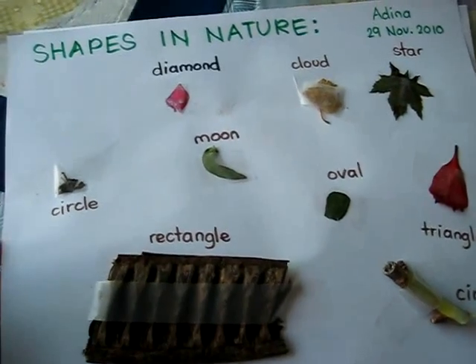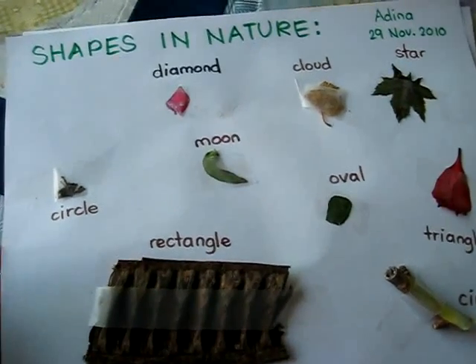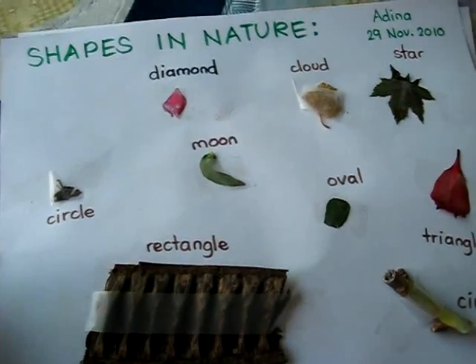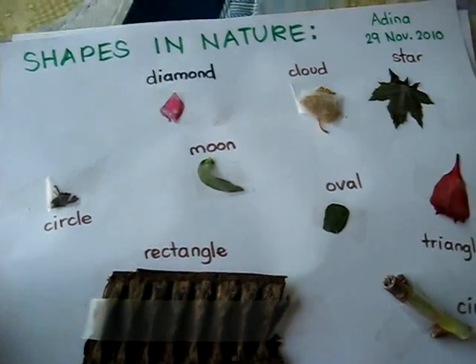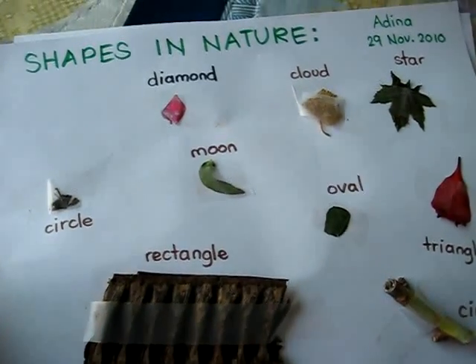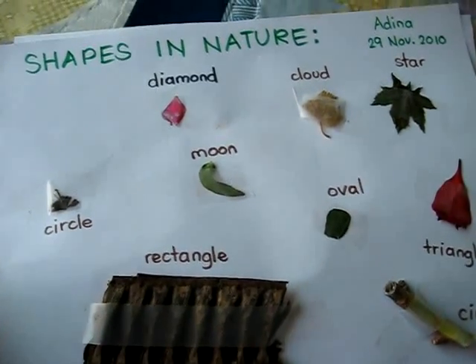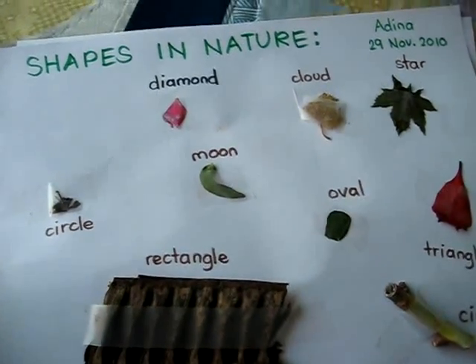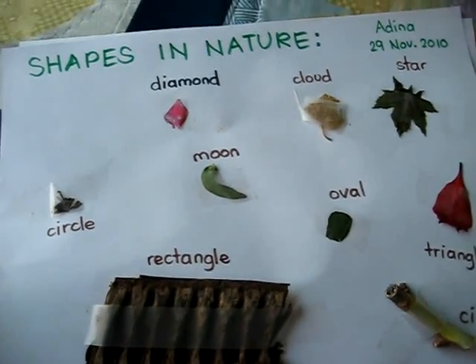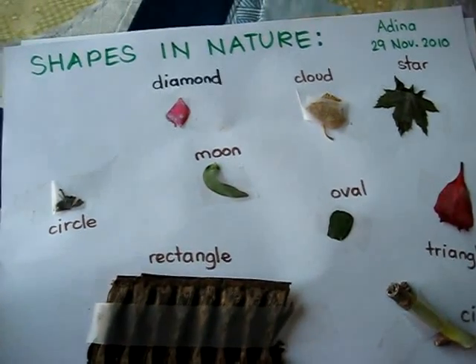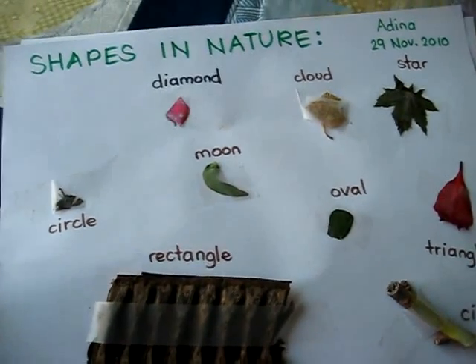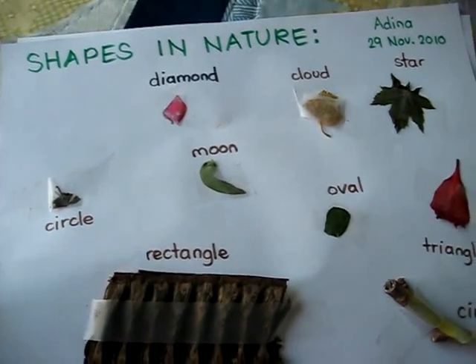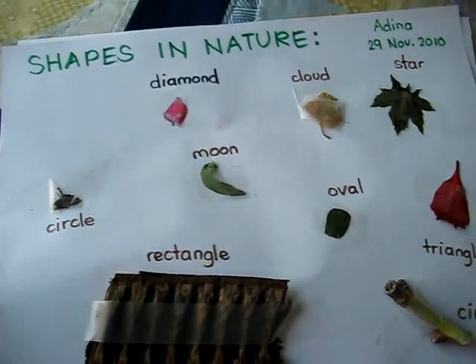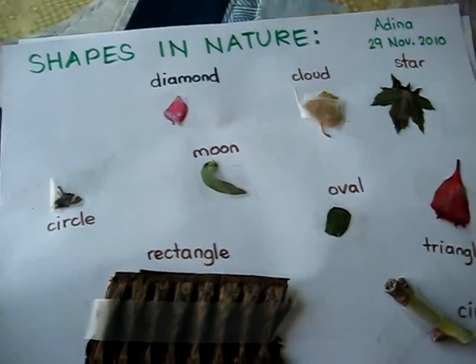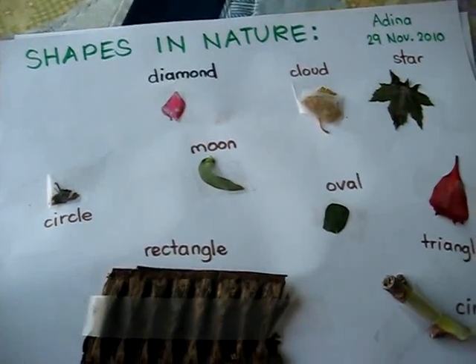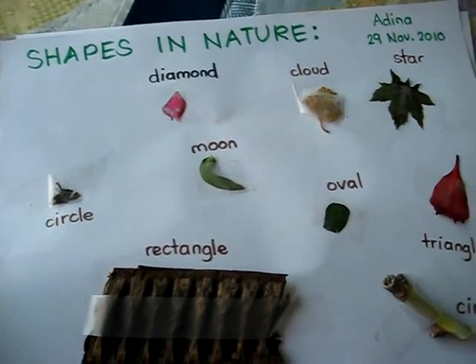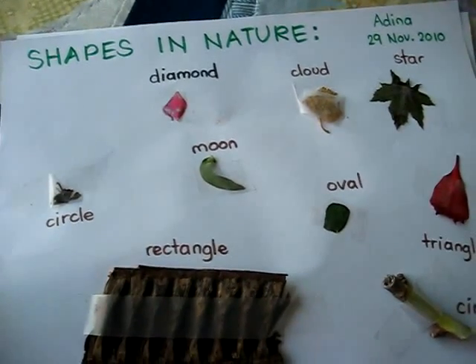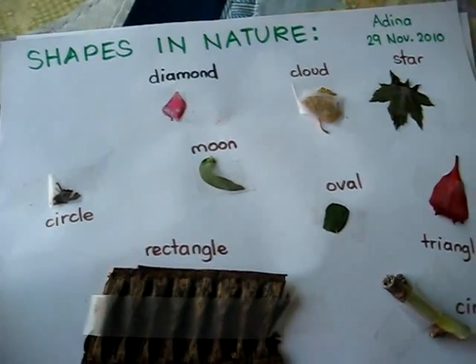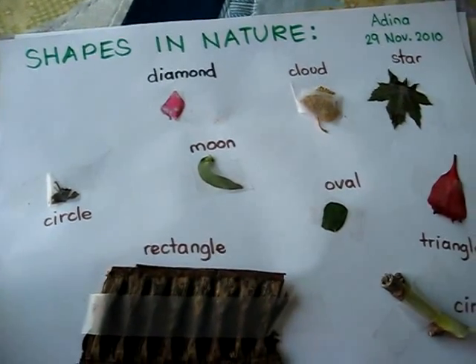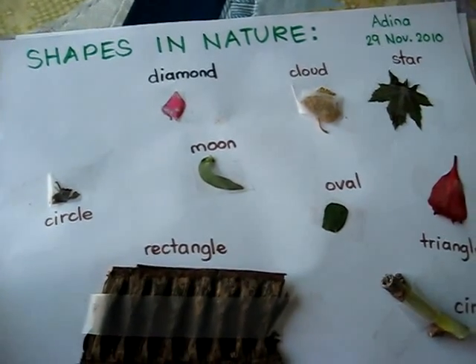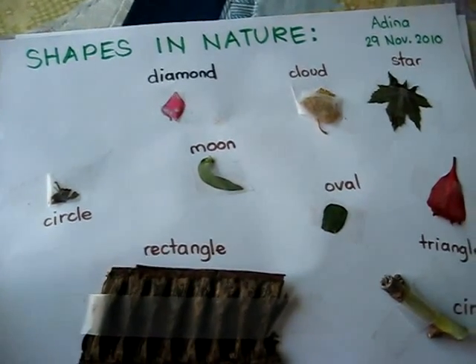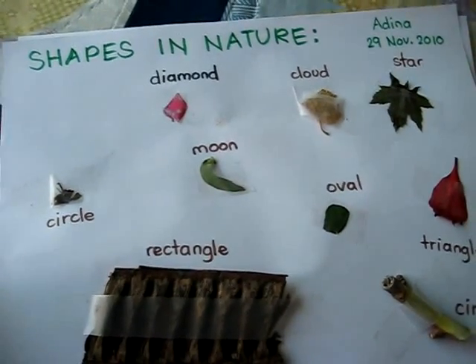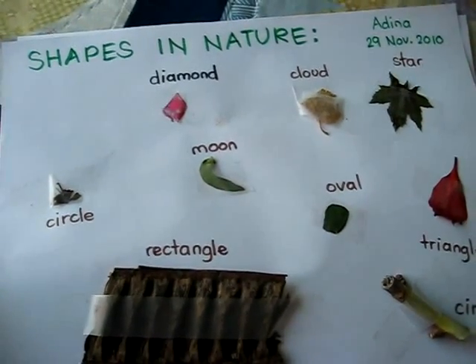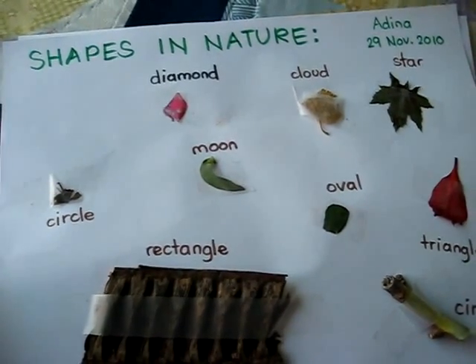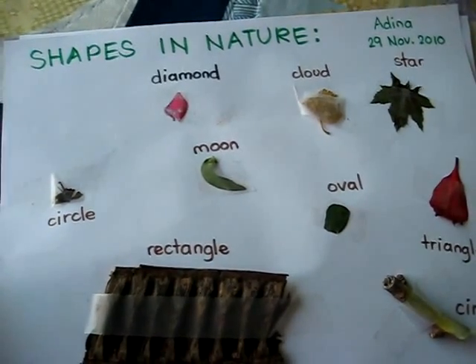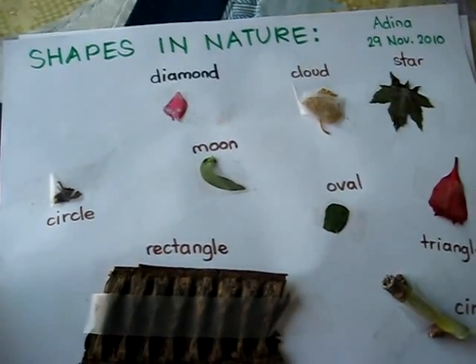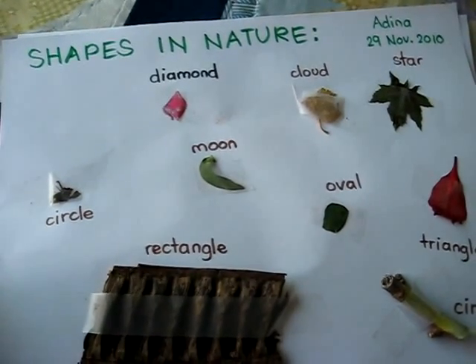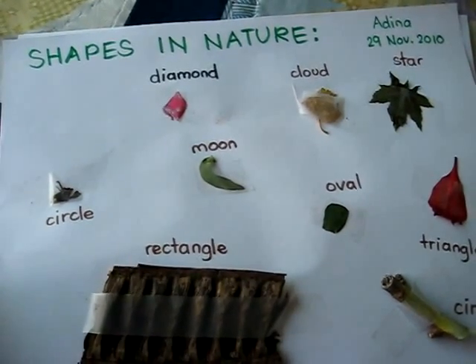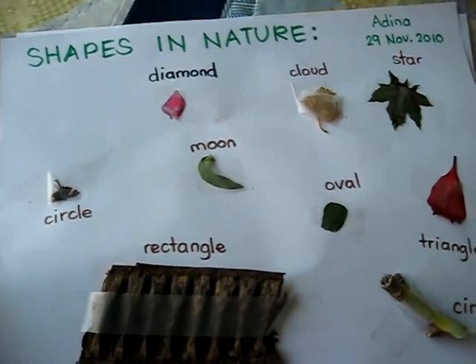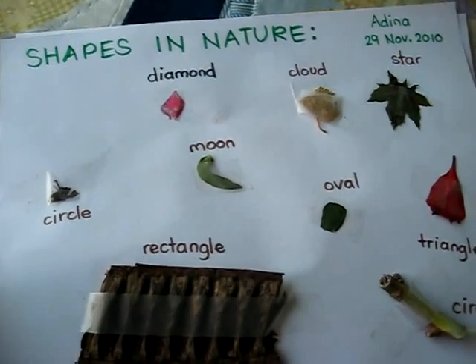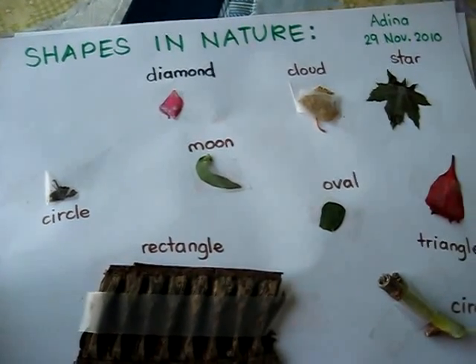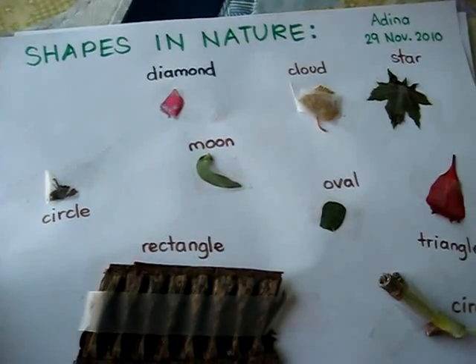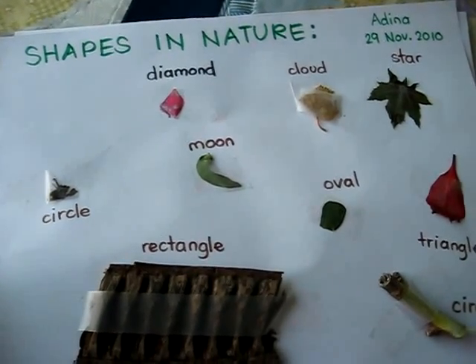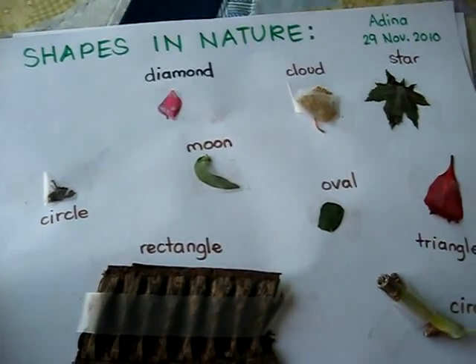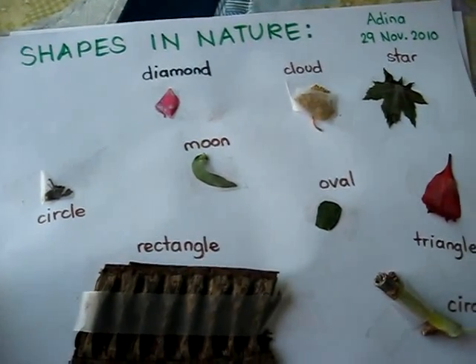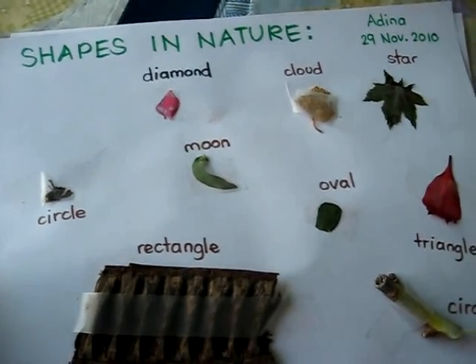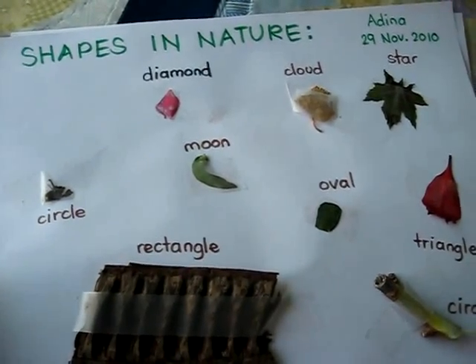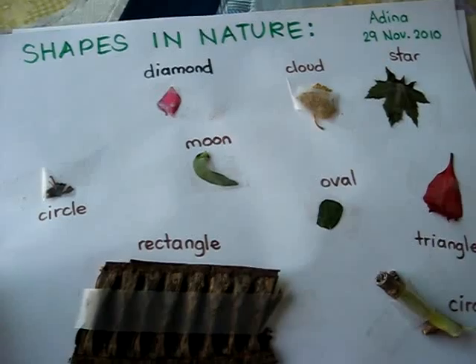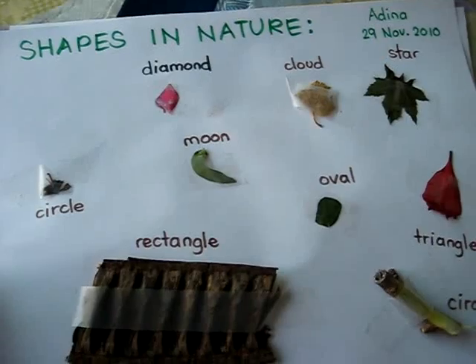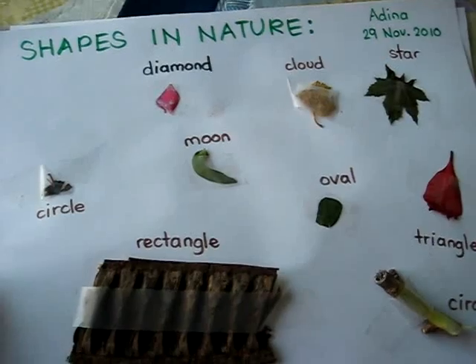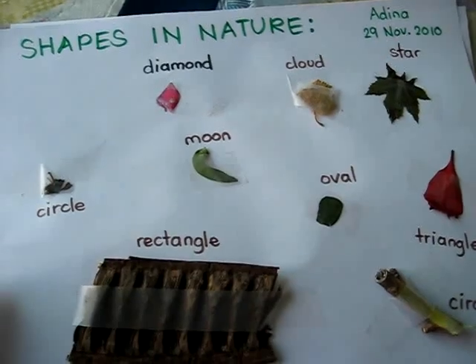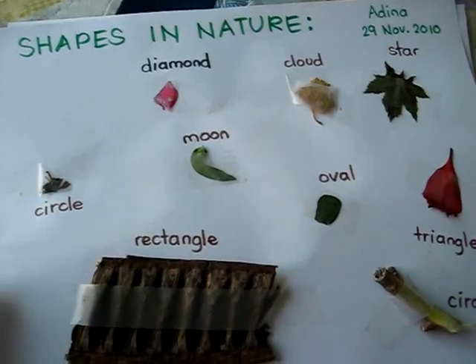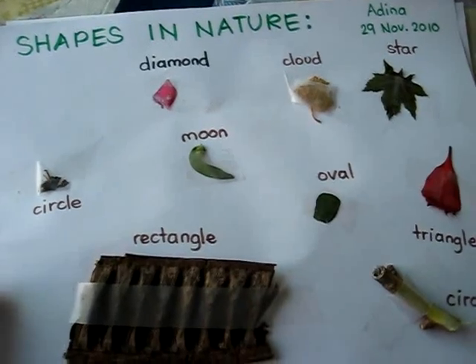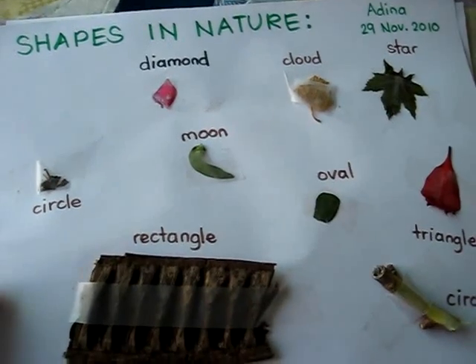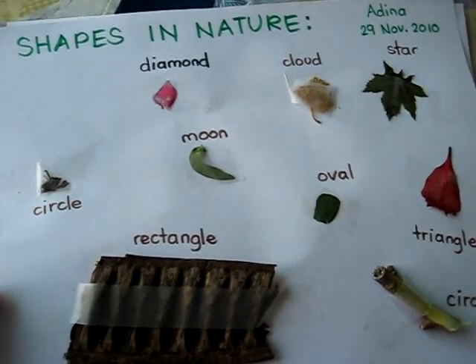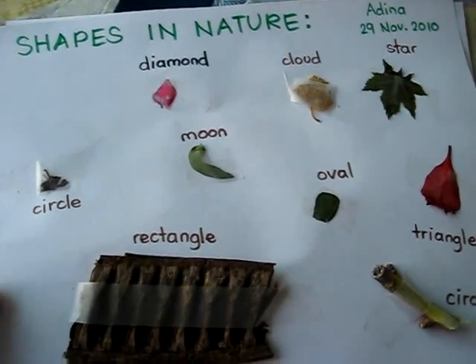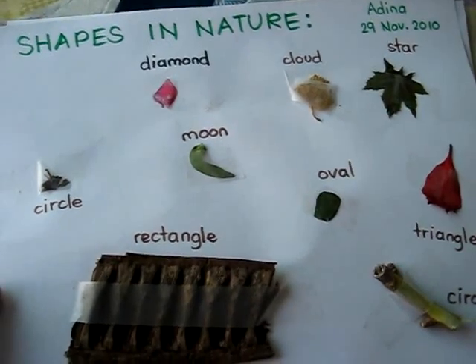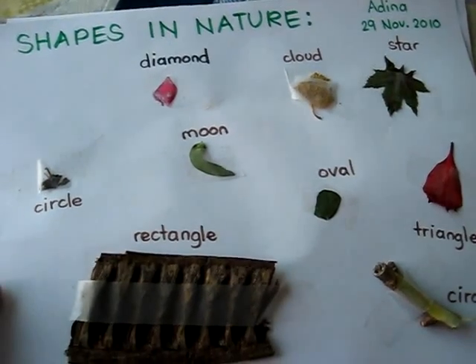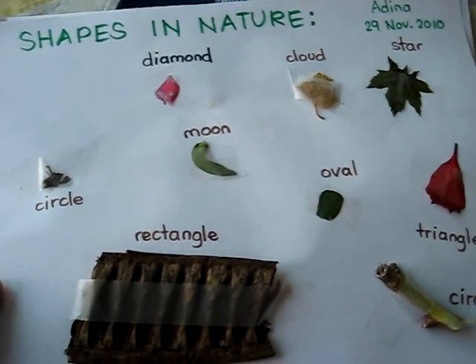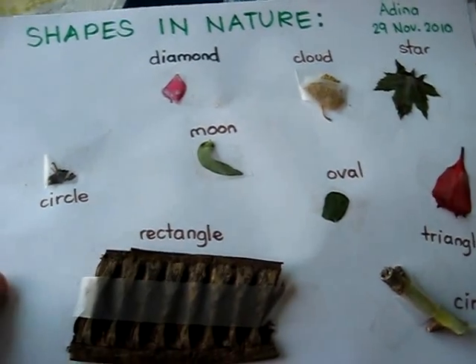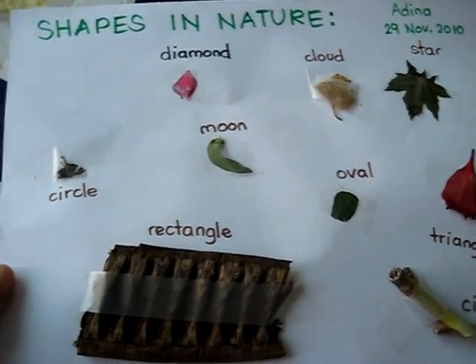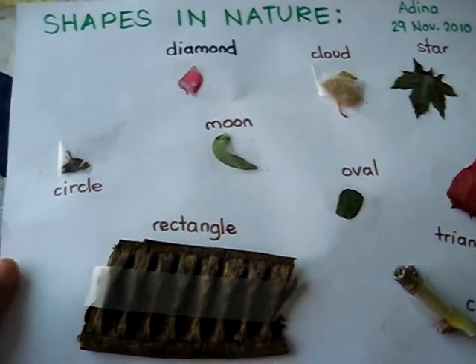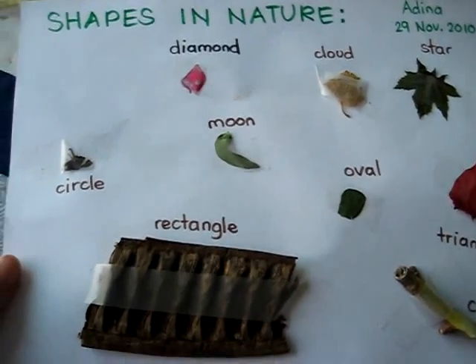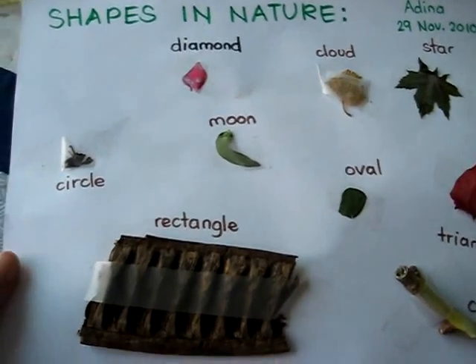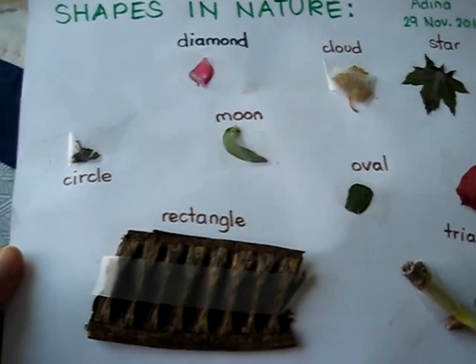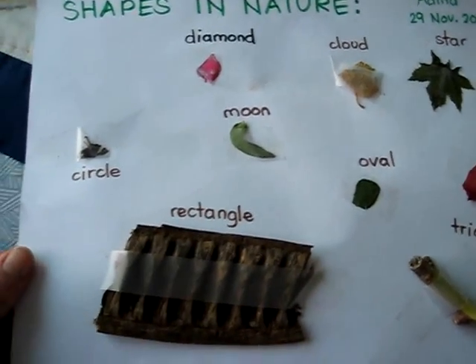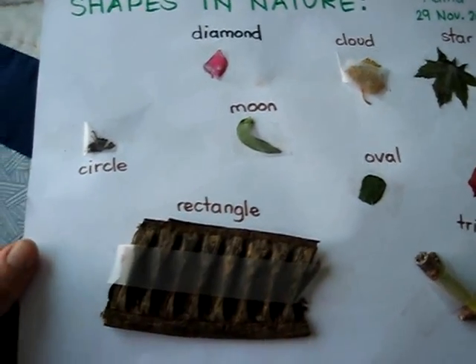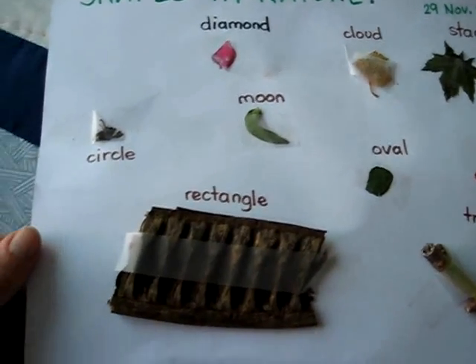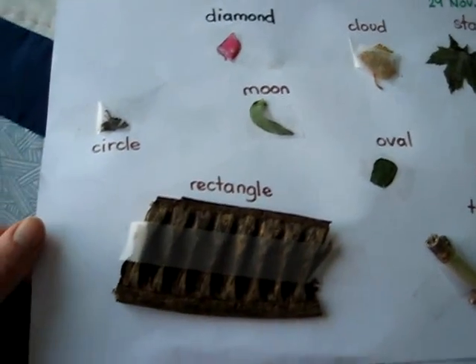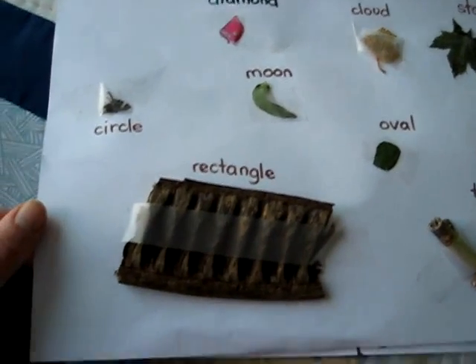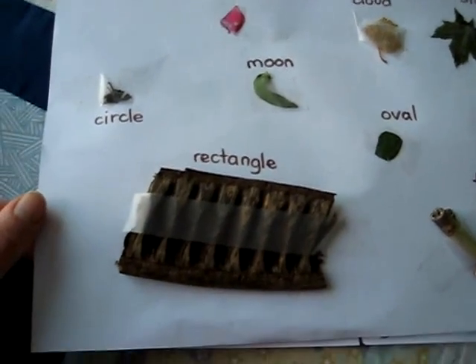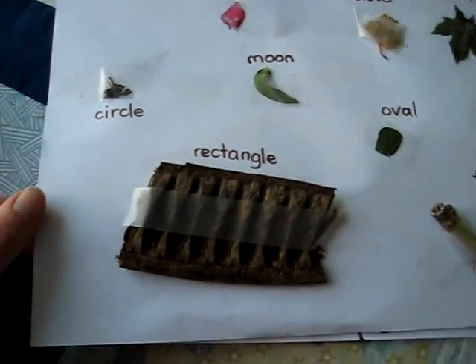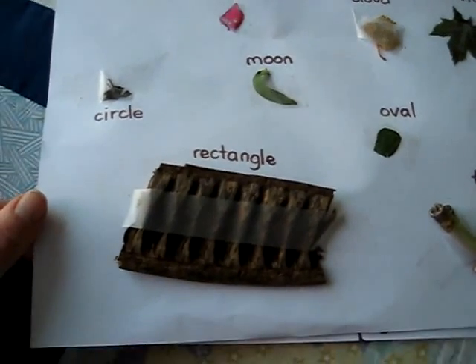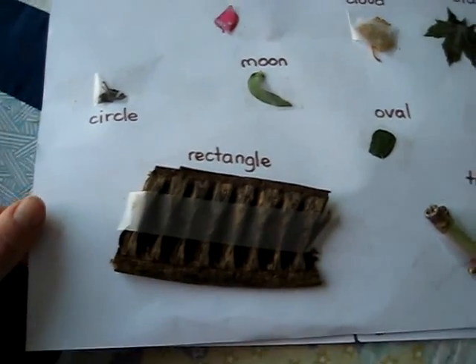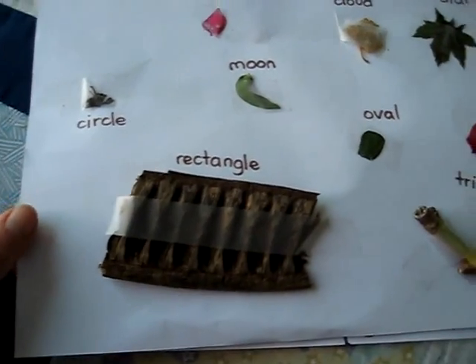This is shapes in nature, so we went searching for shapes. So here are a few that we found.